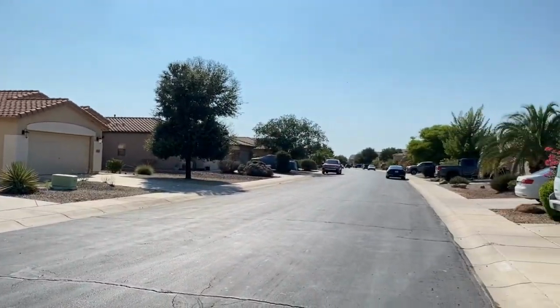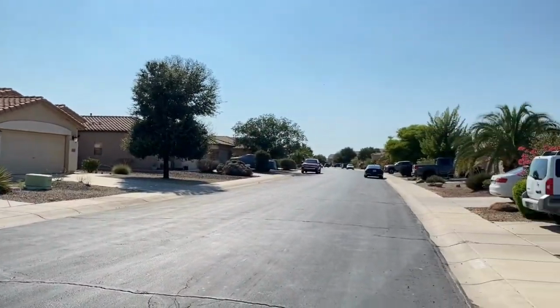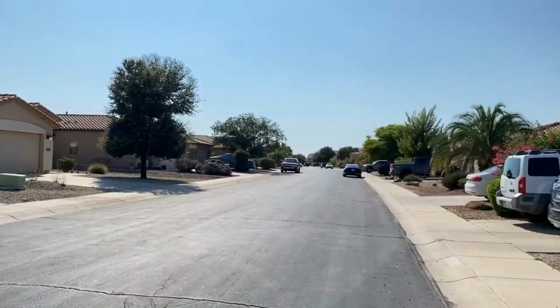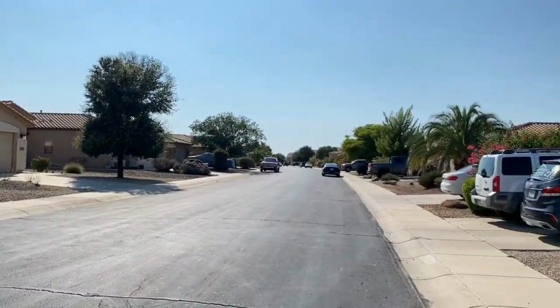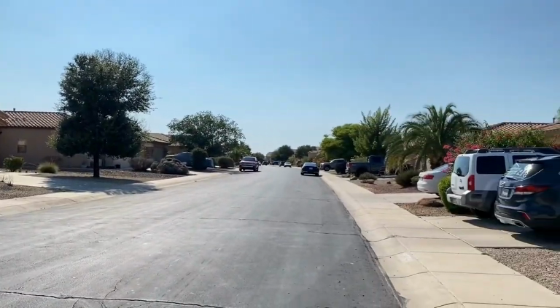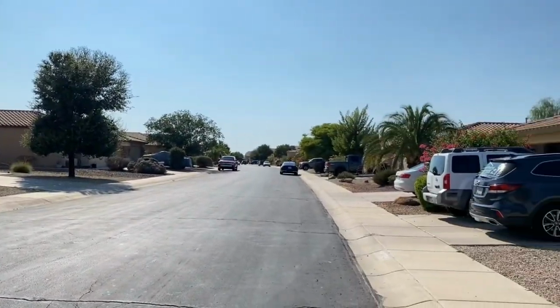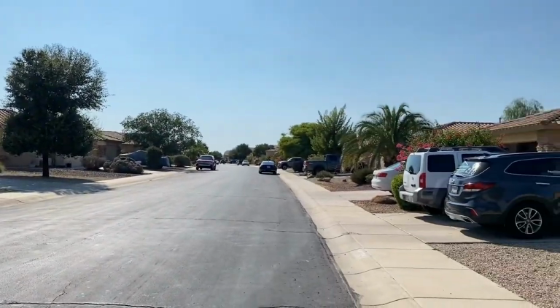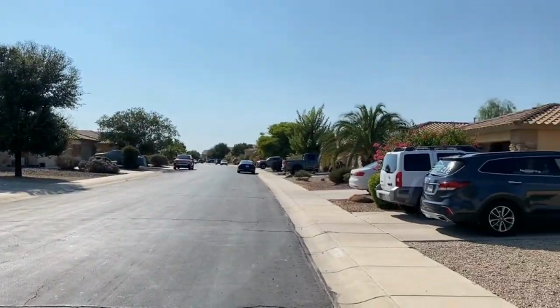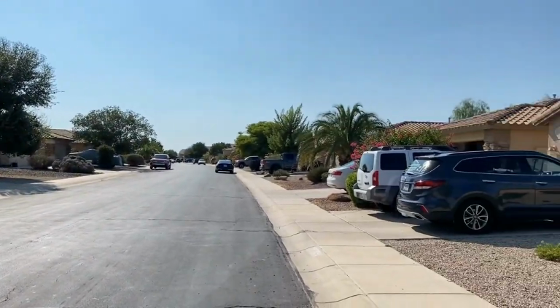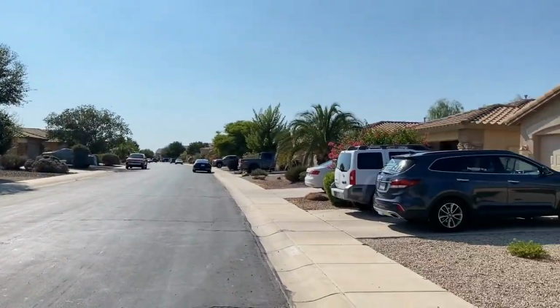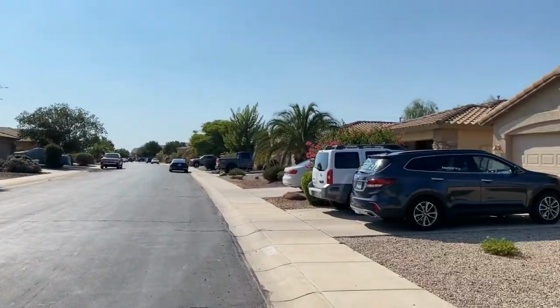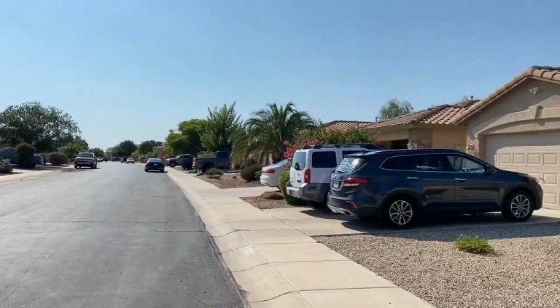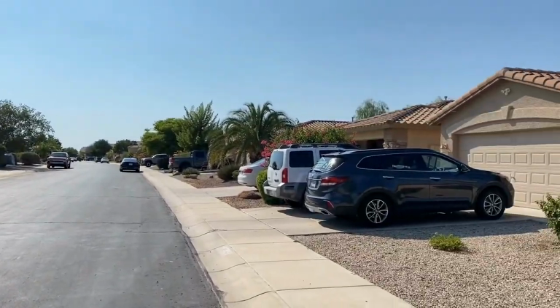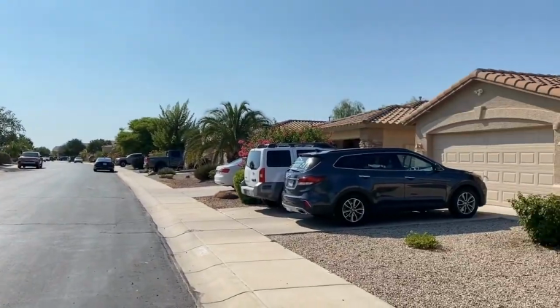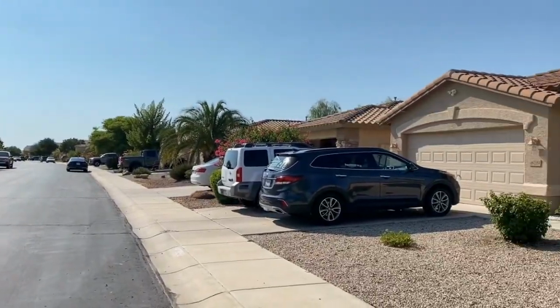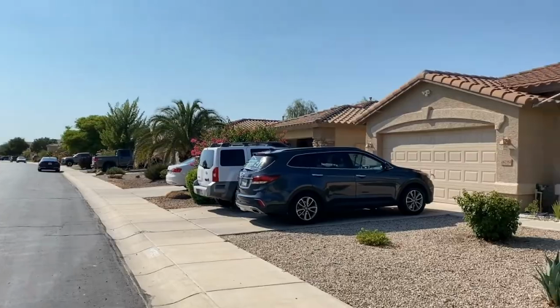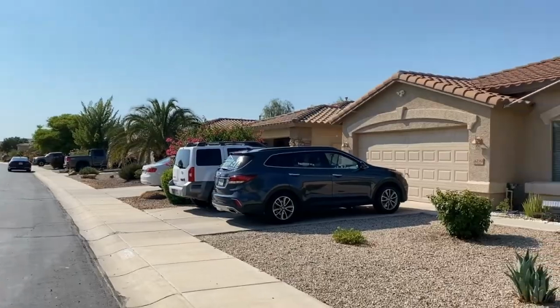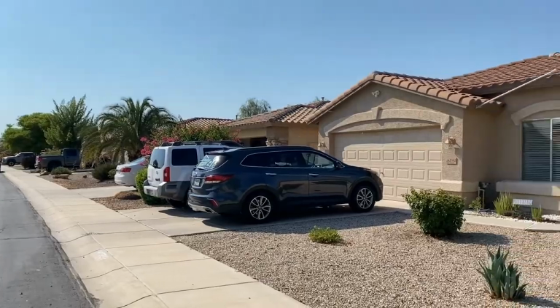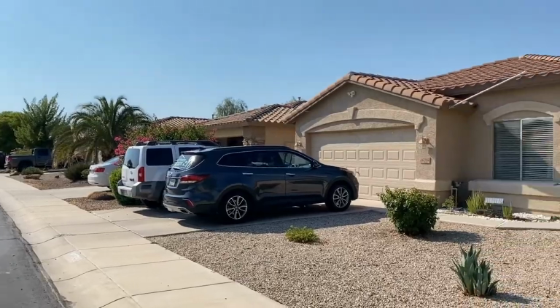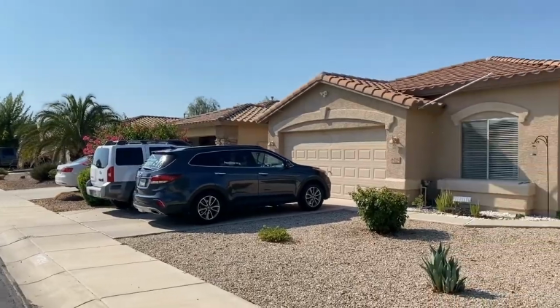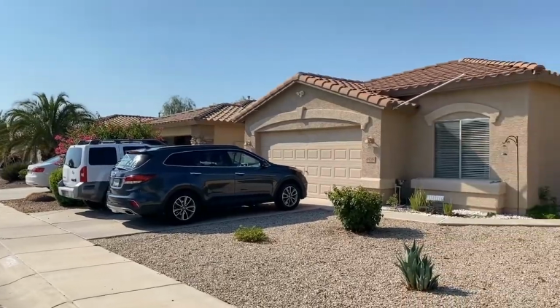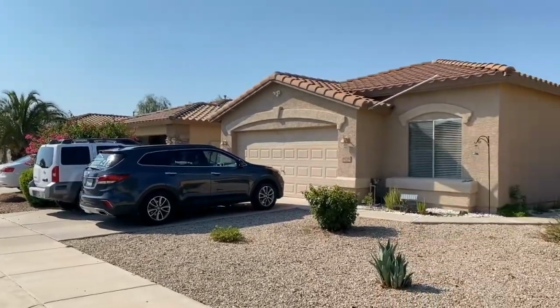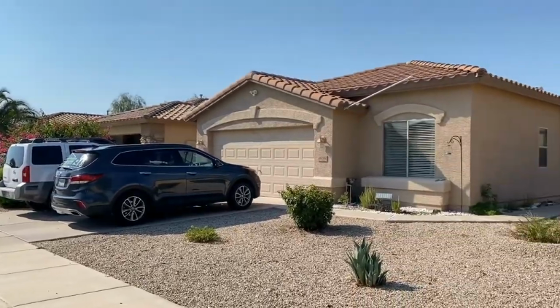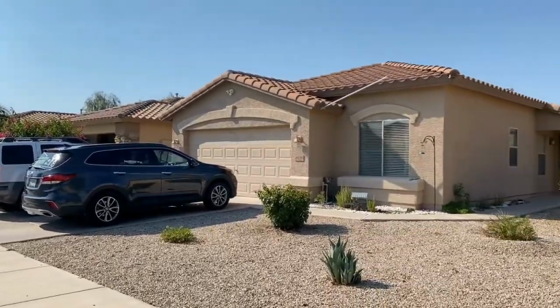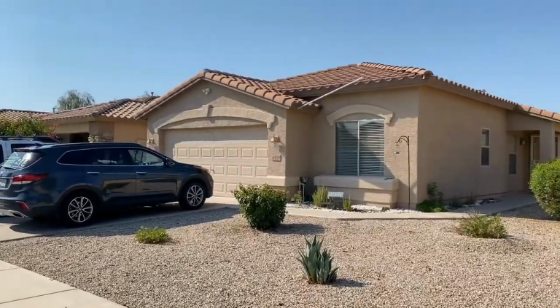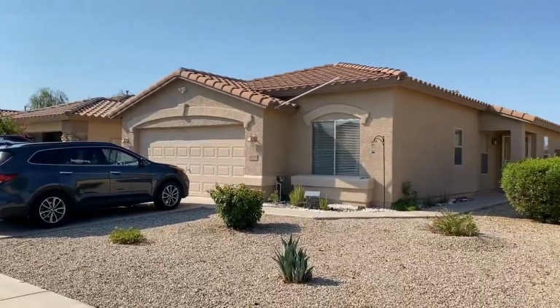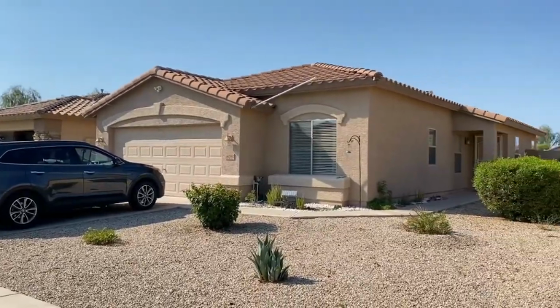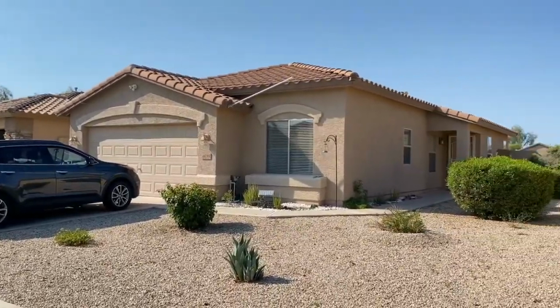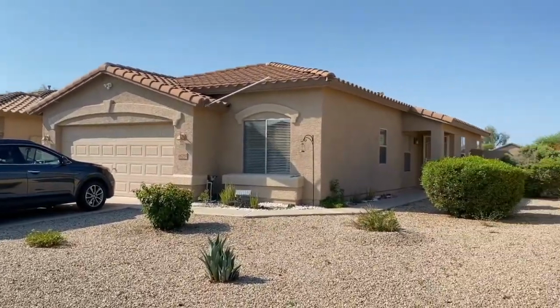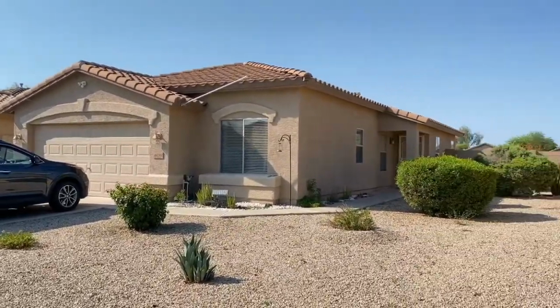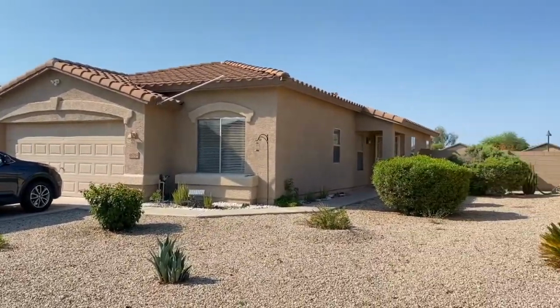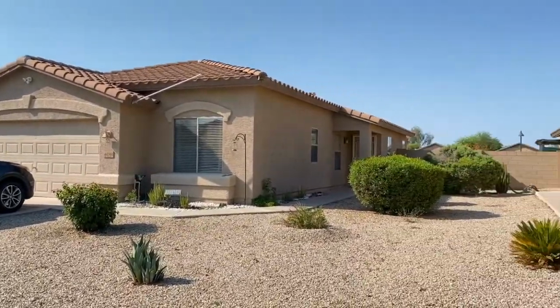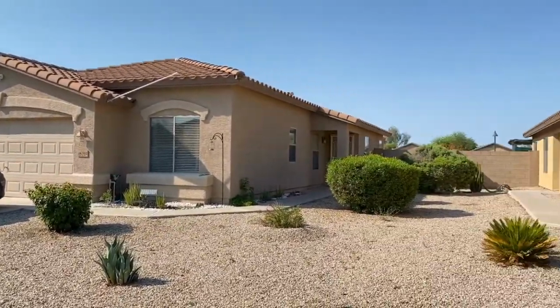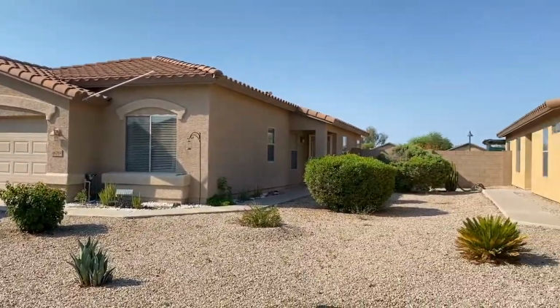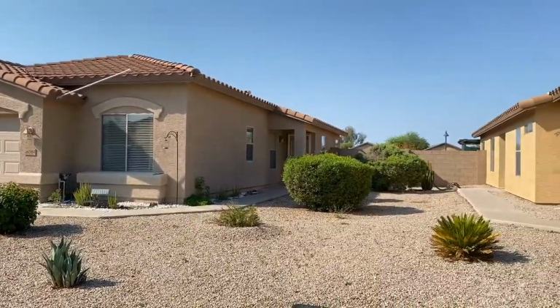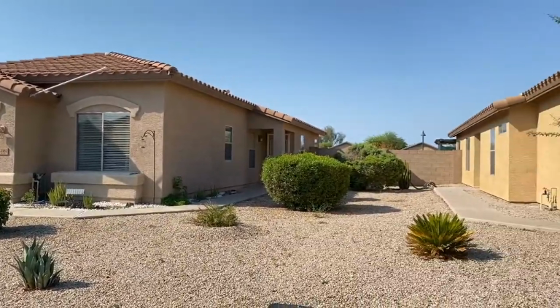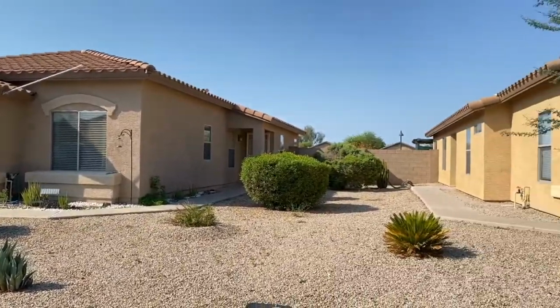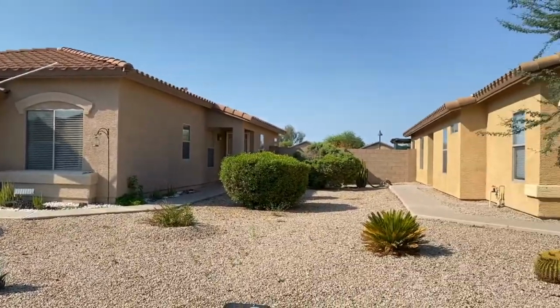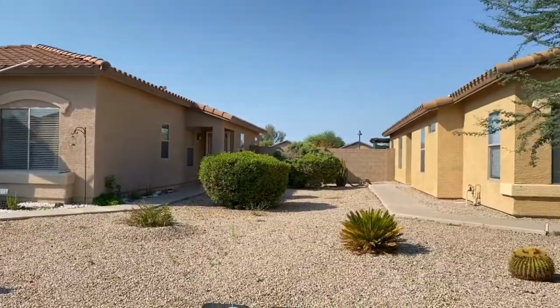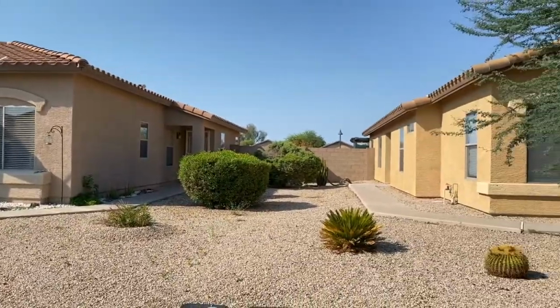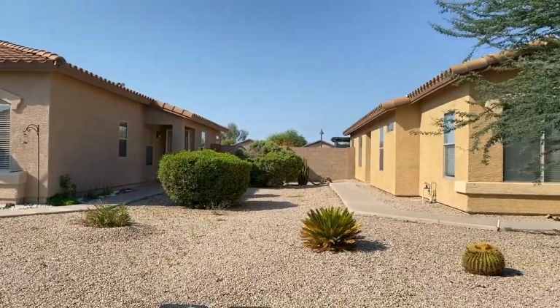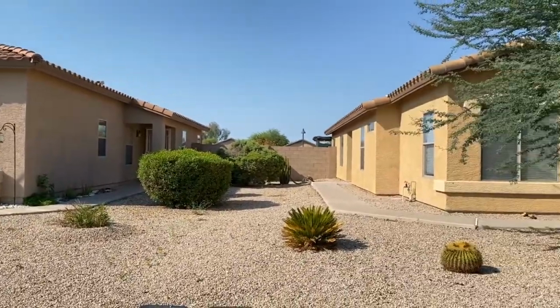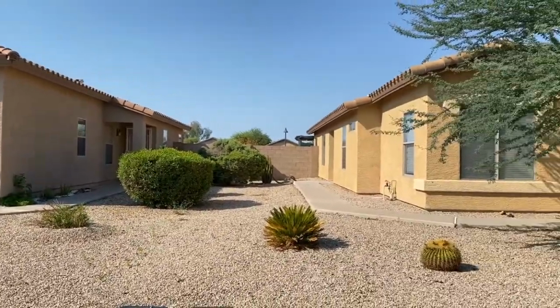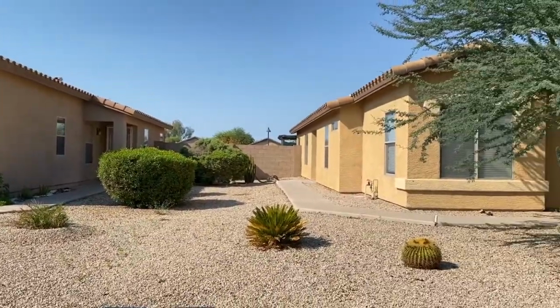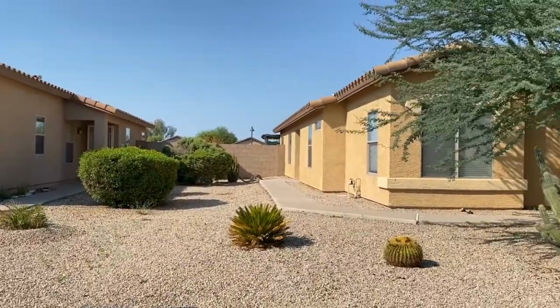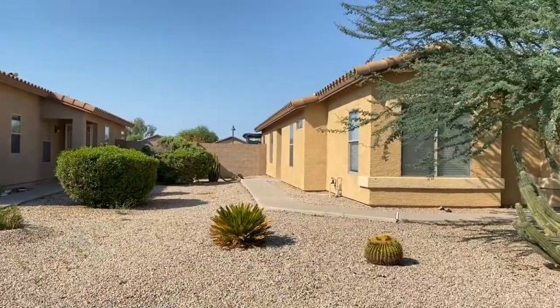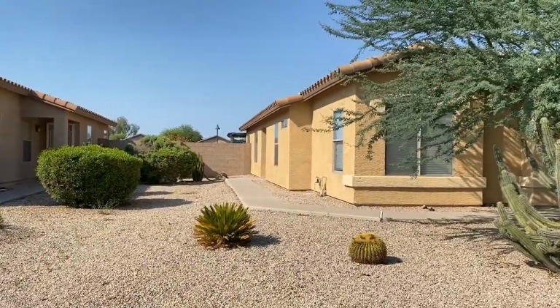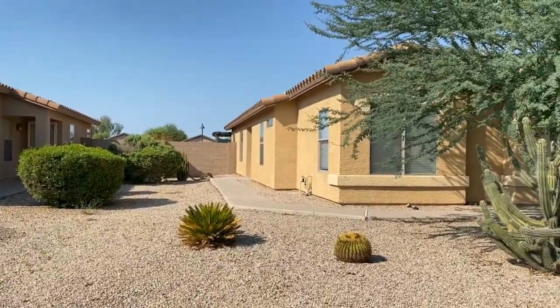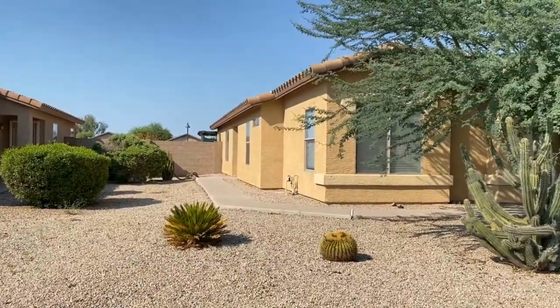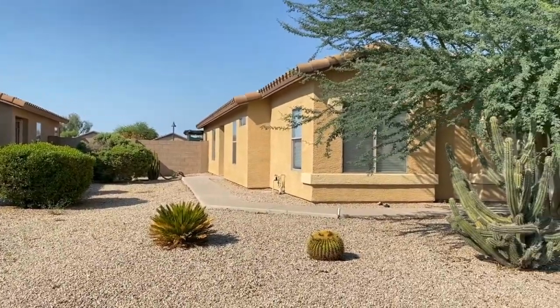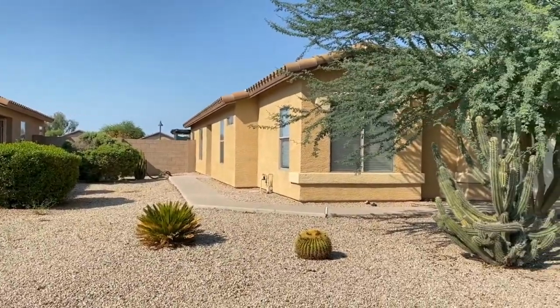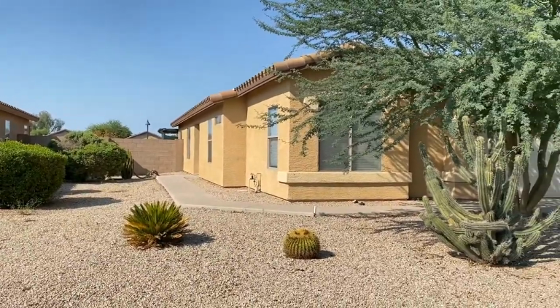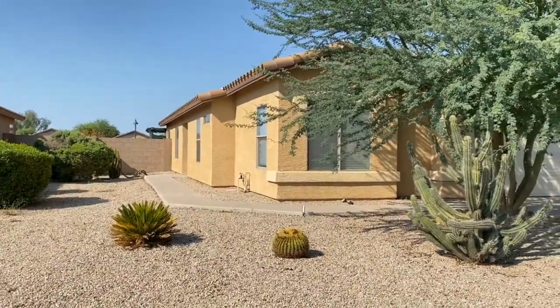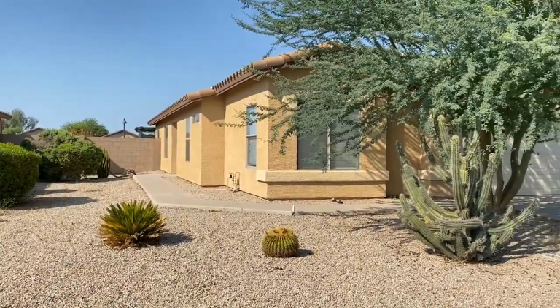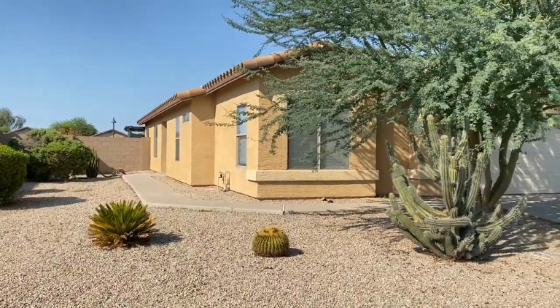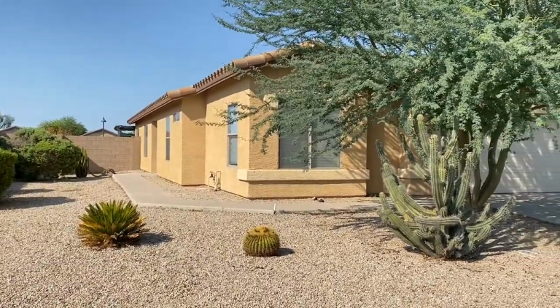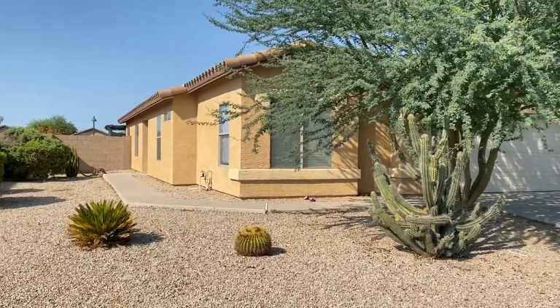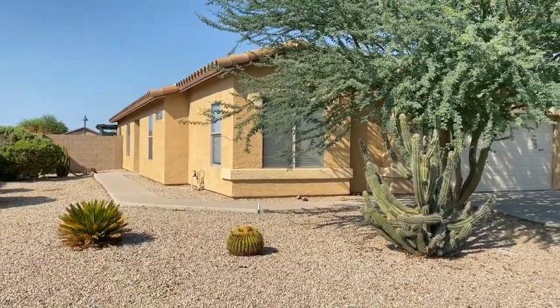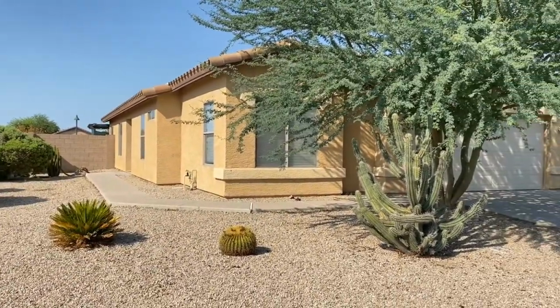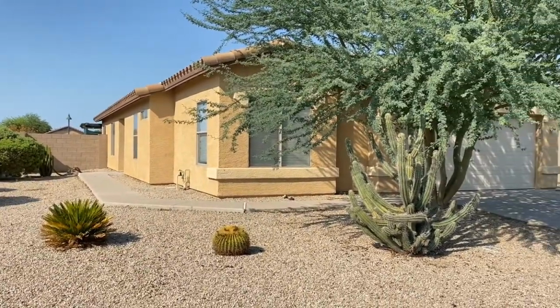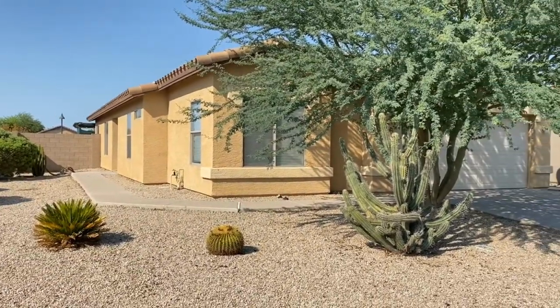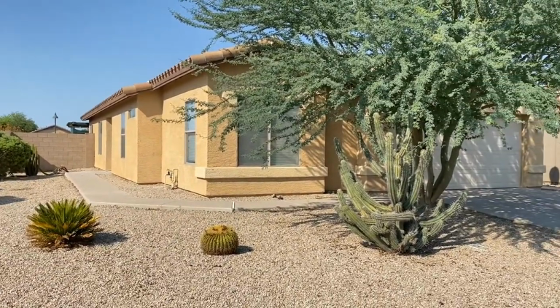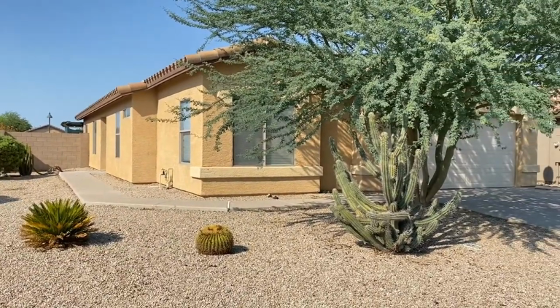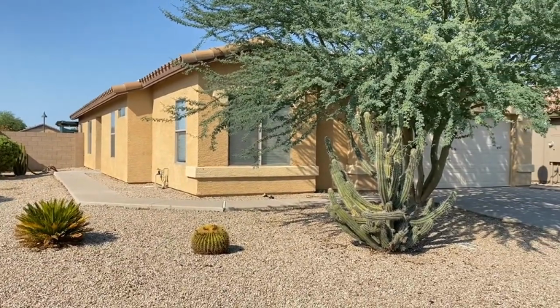This is a four-bedroom, three-bath home northeast of John Wayne Parkway and Smith Inkey Road.